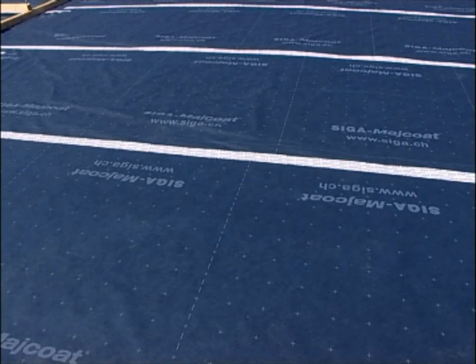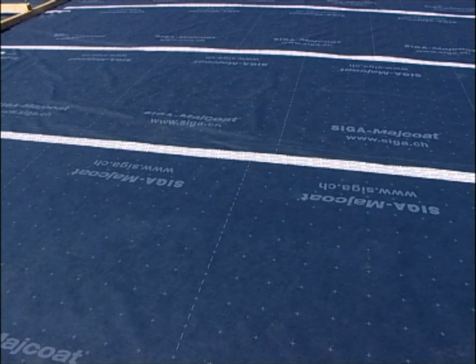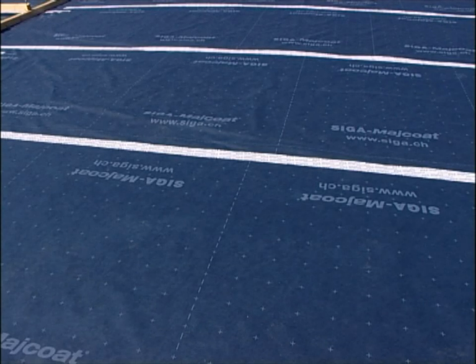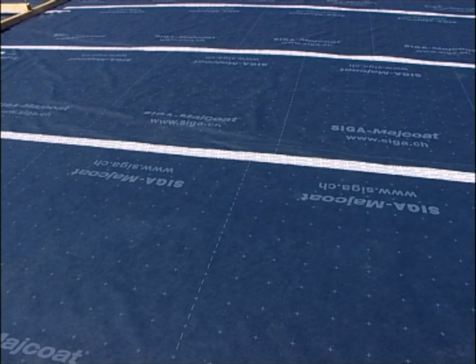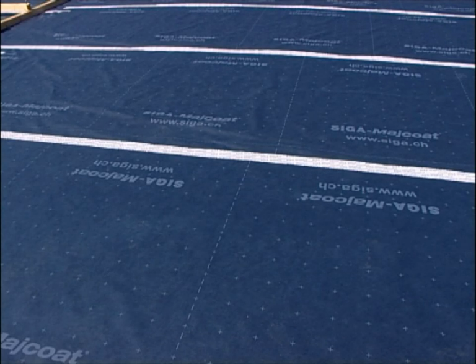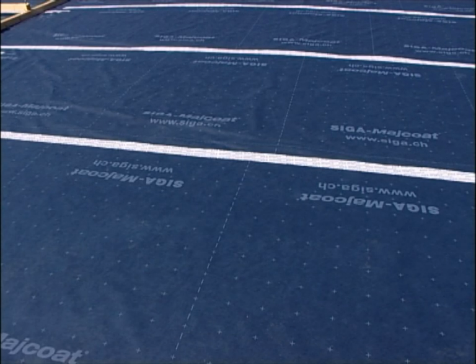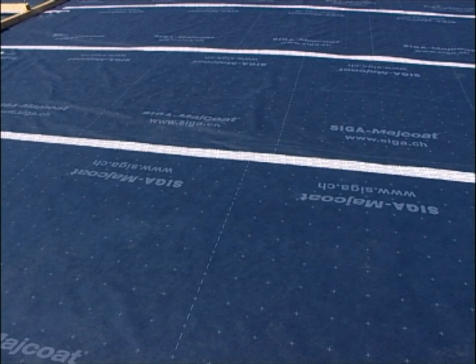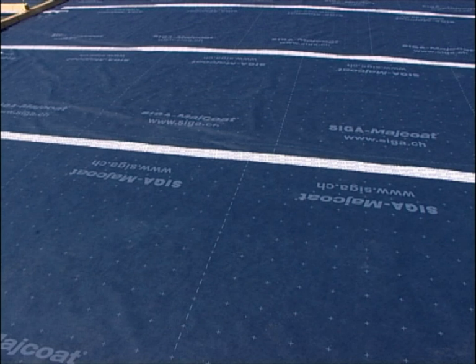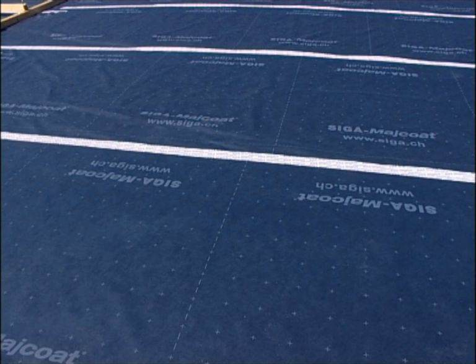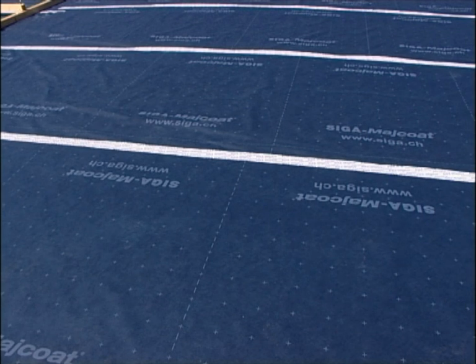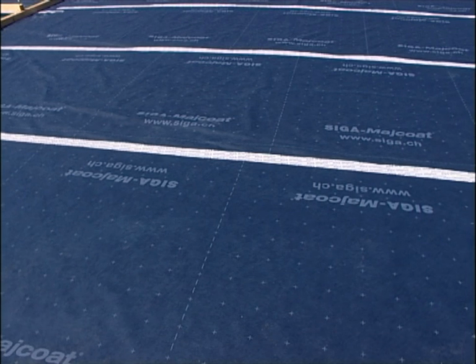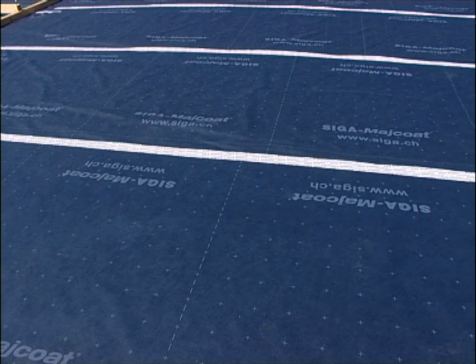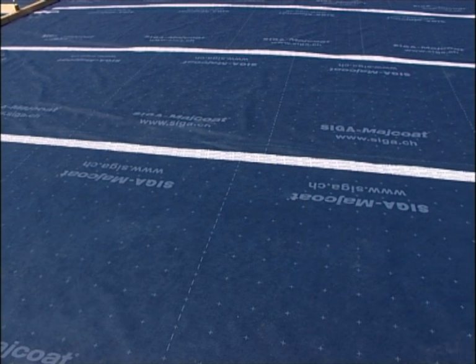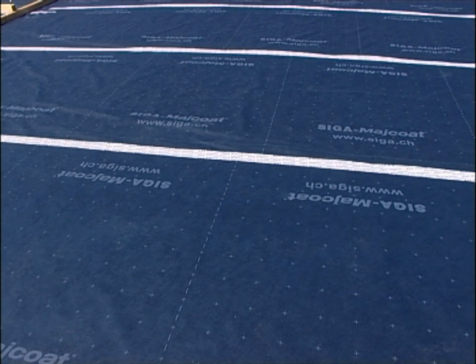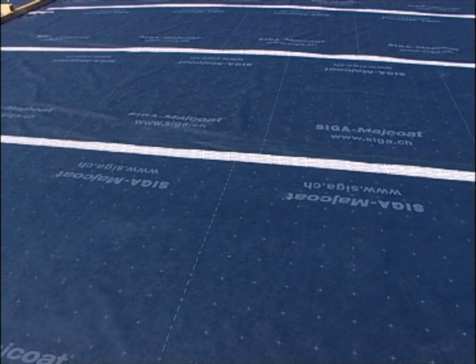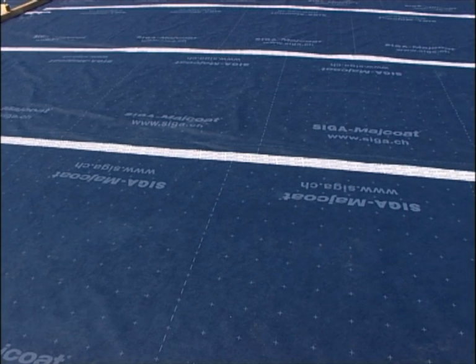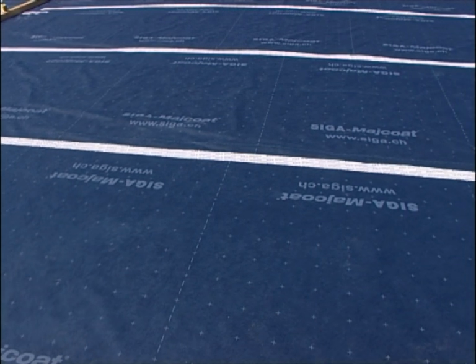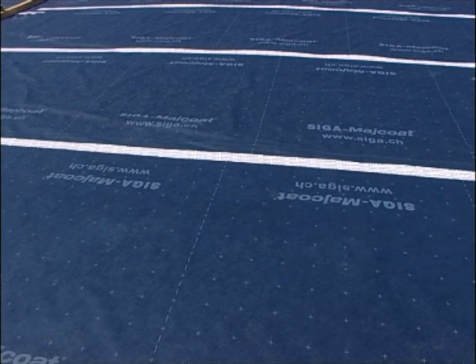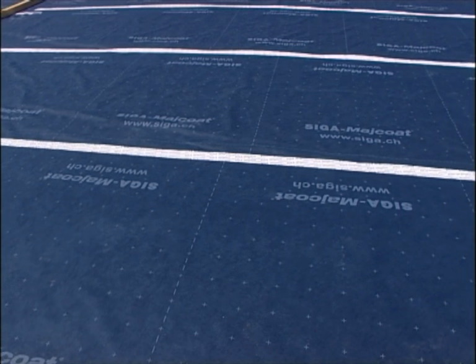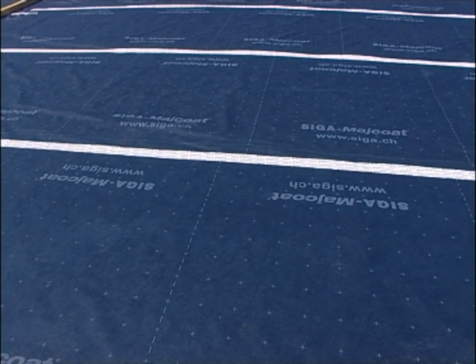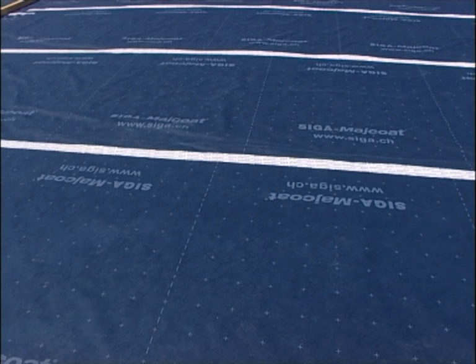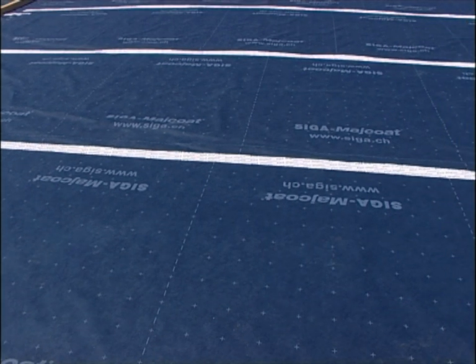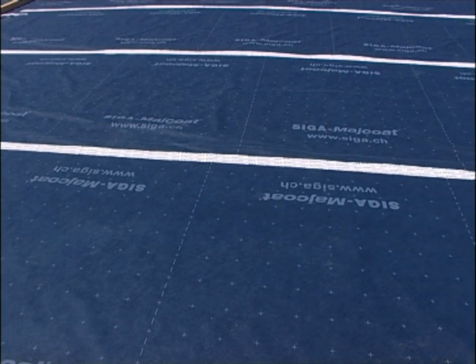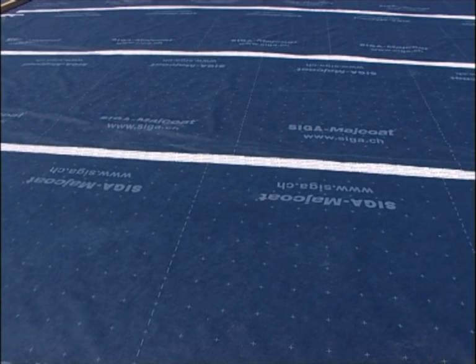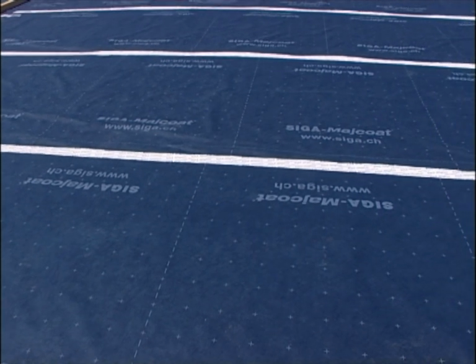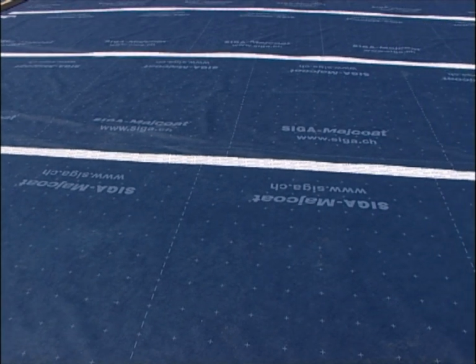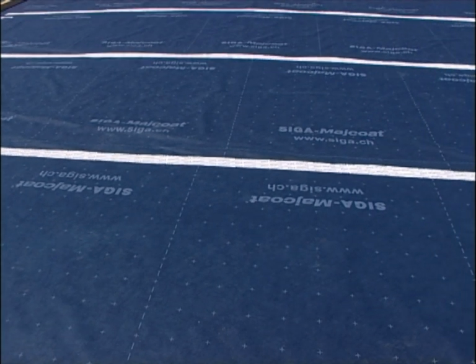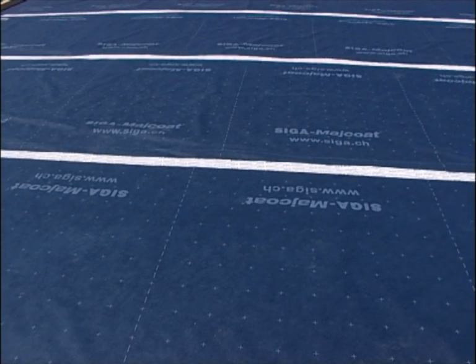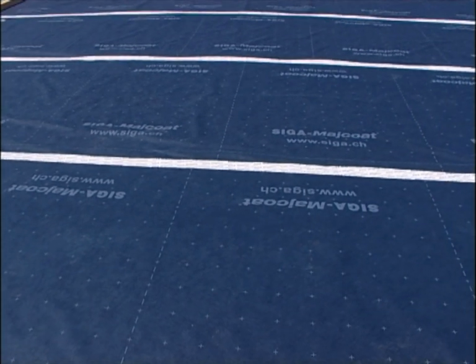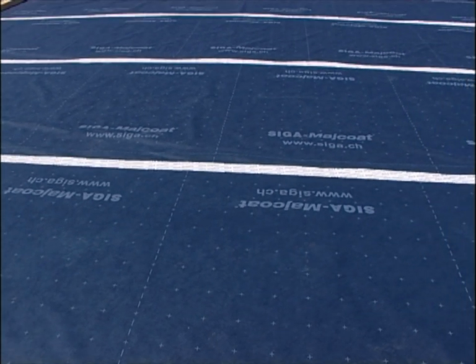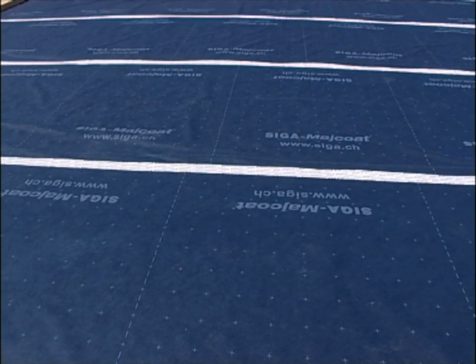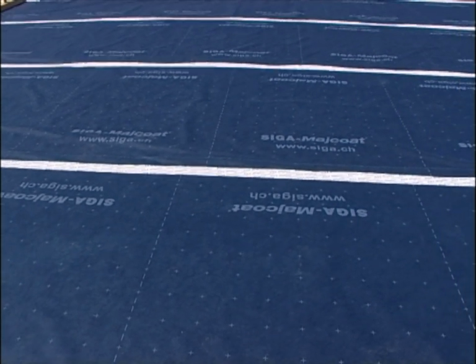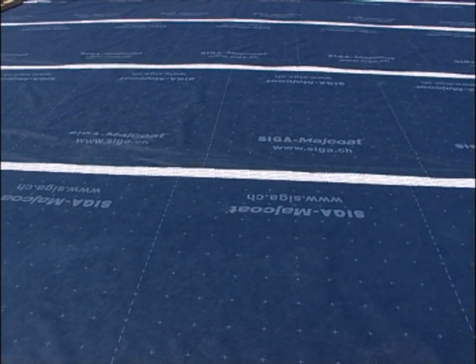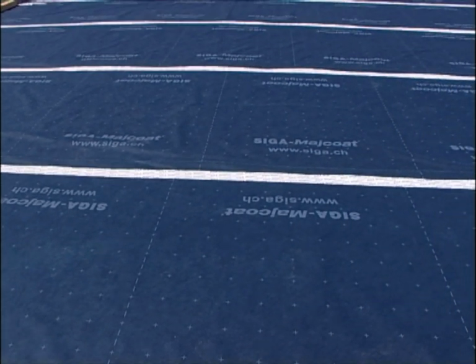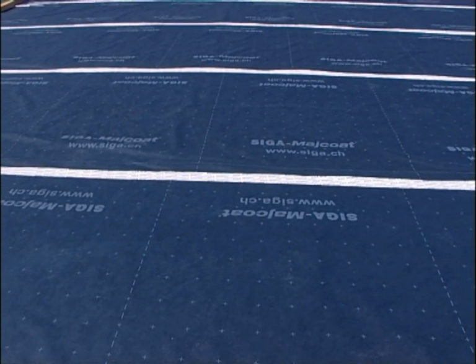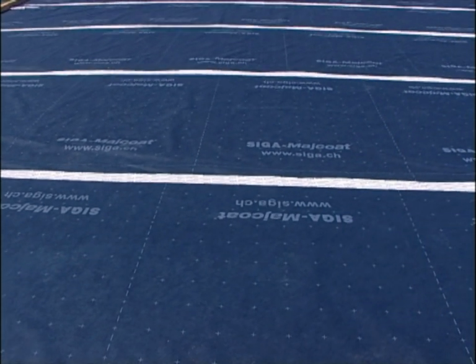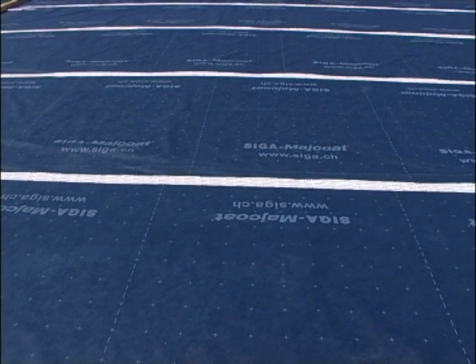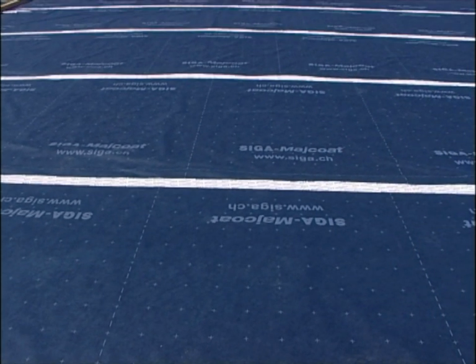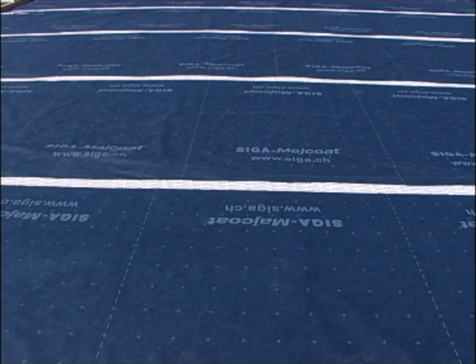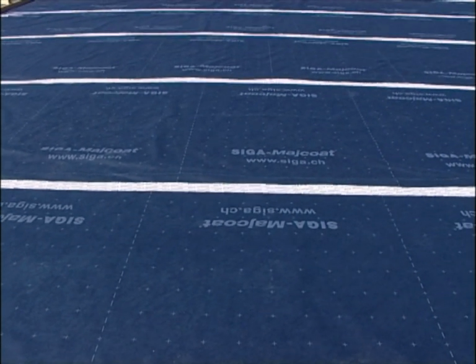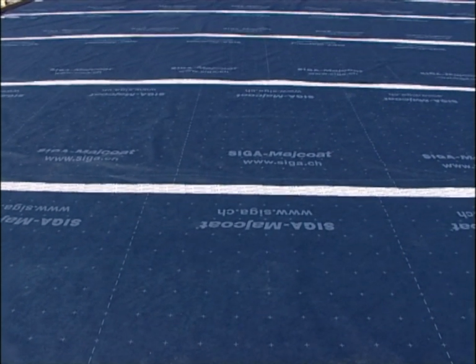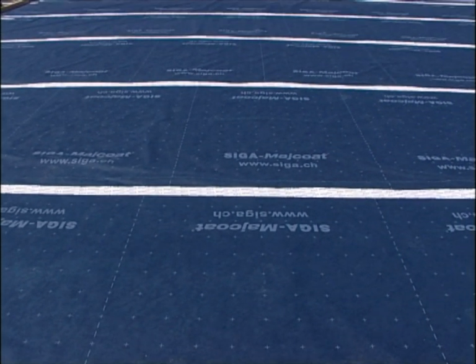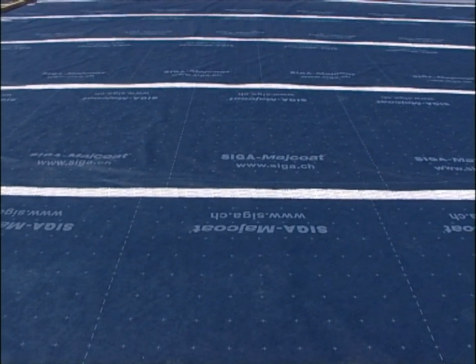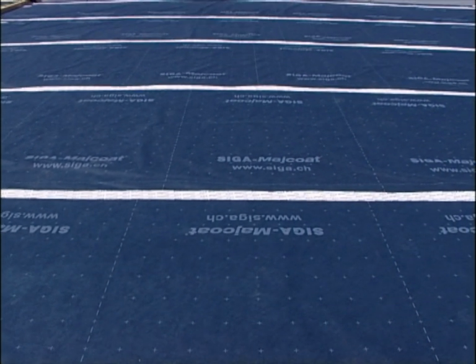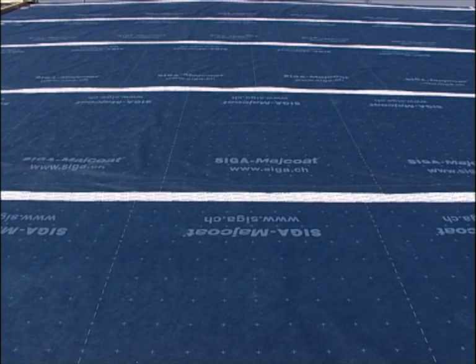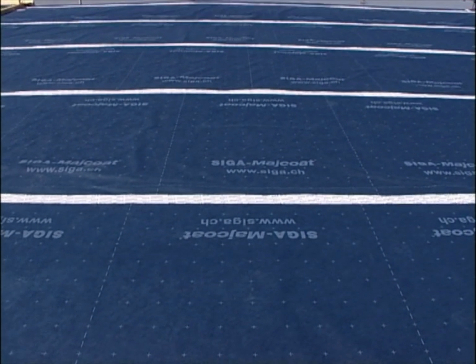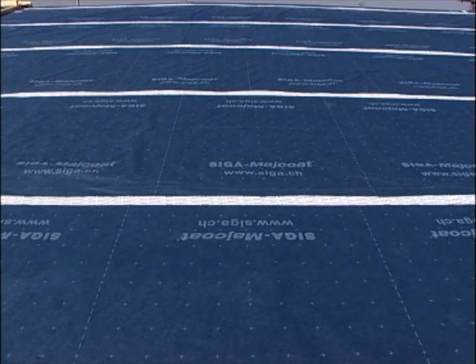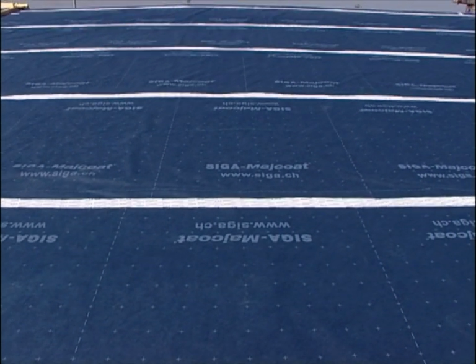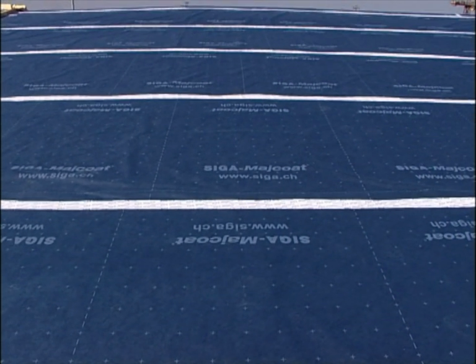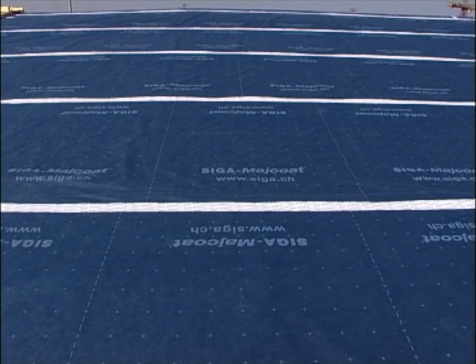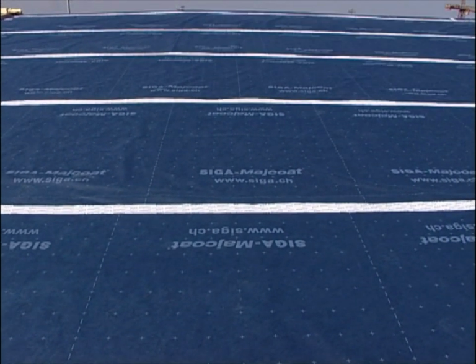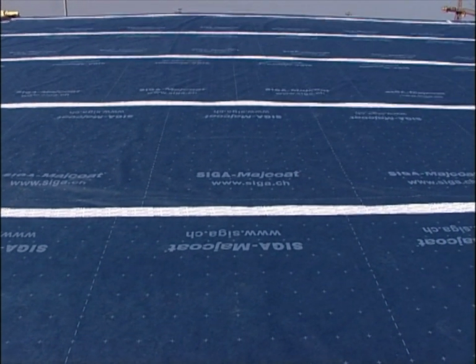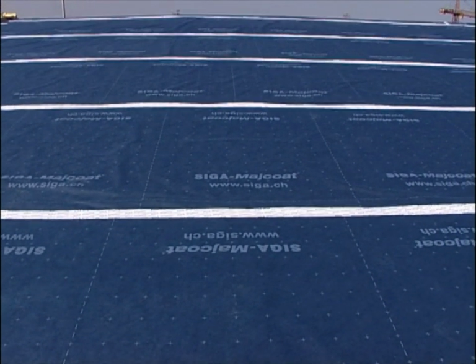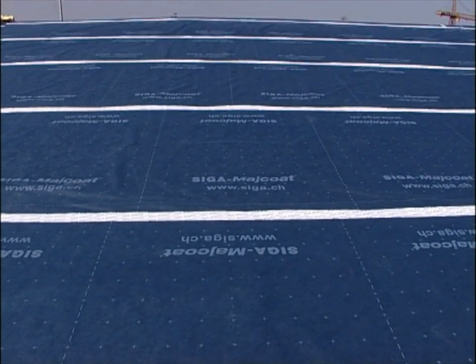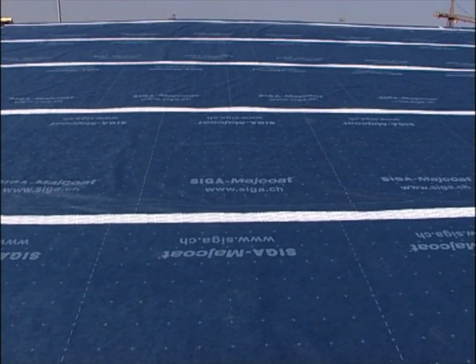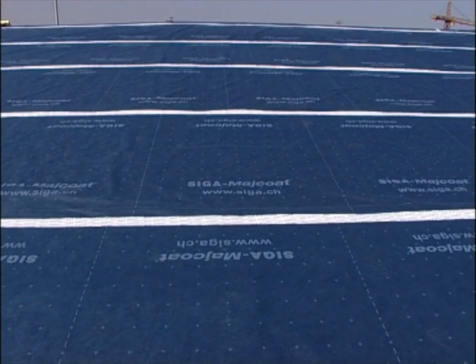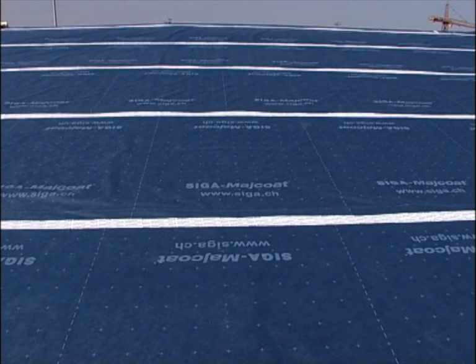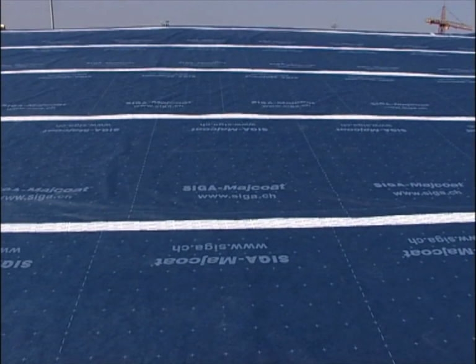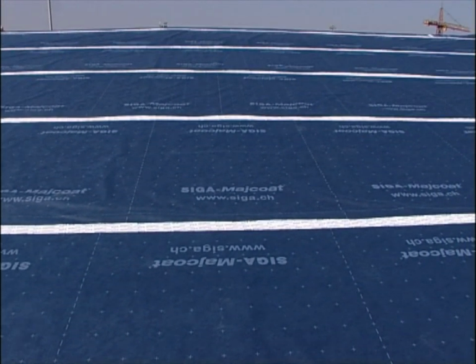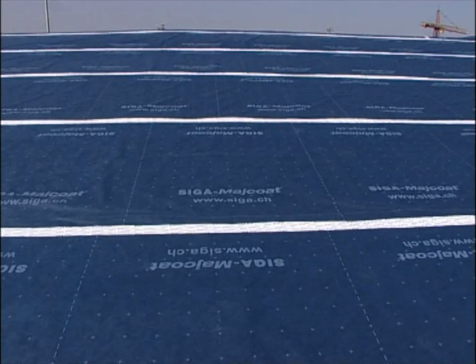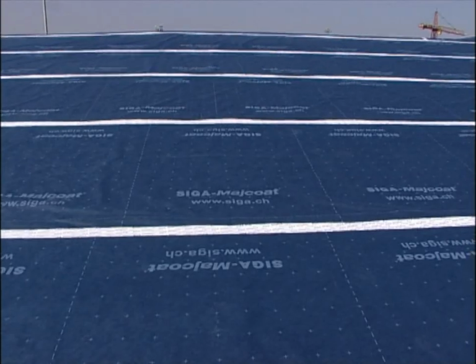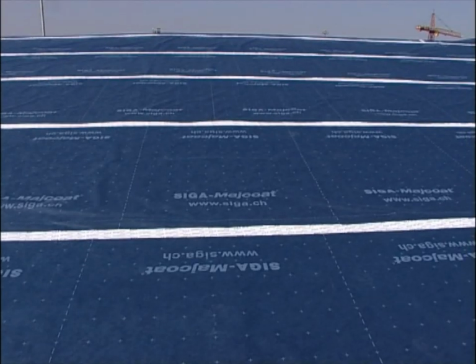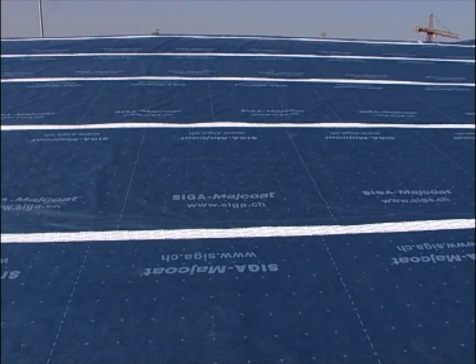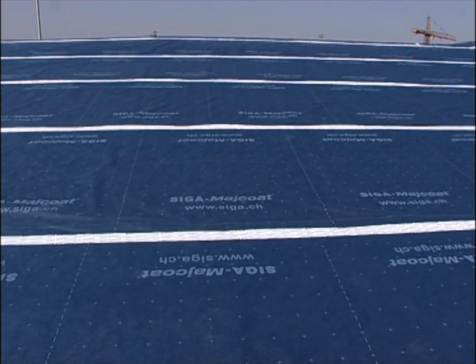This is what it should look like: the overlap sealed permanently wind-tight using V-Glove 60.